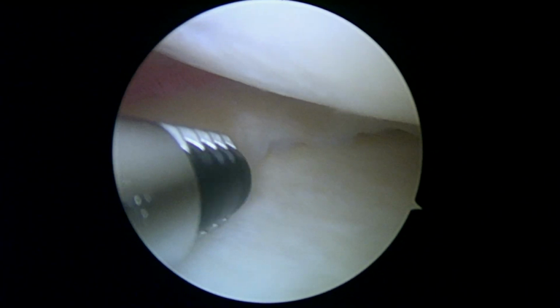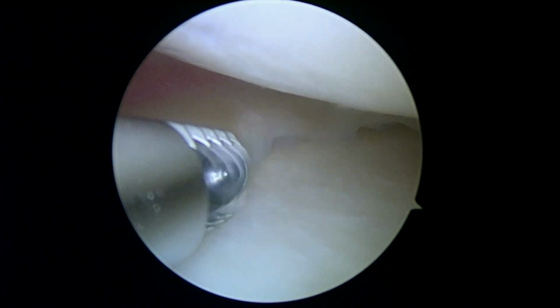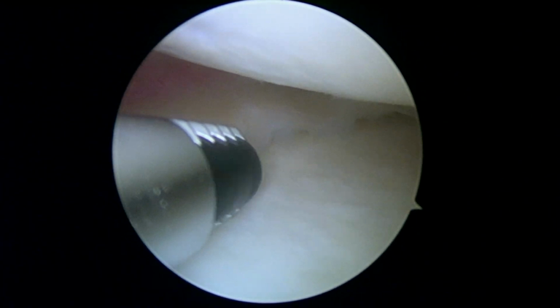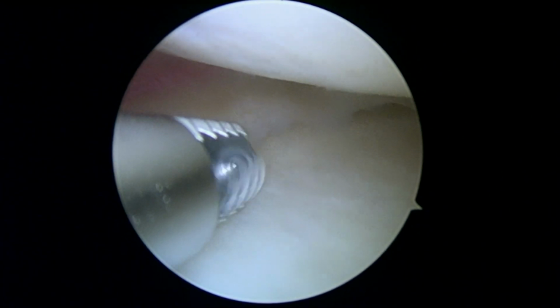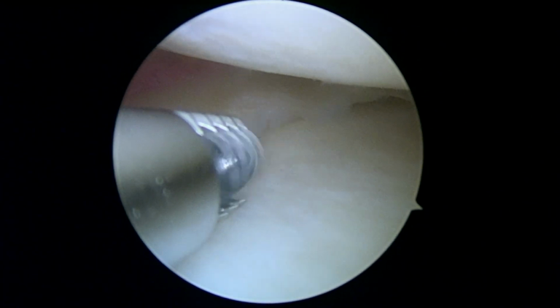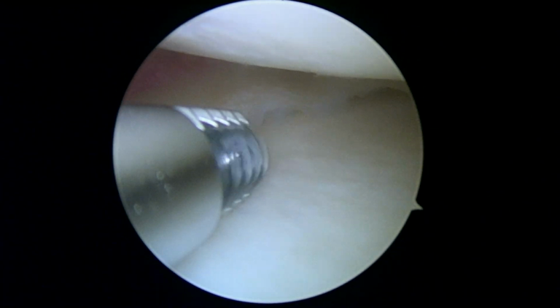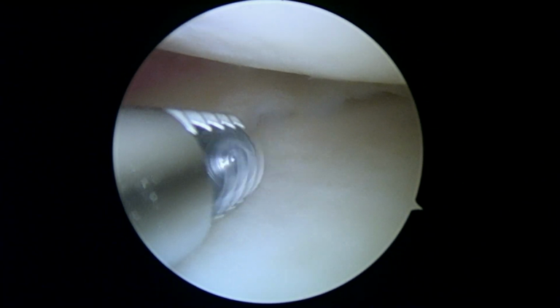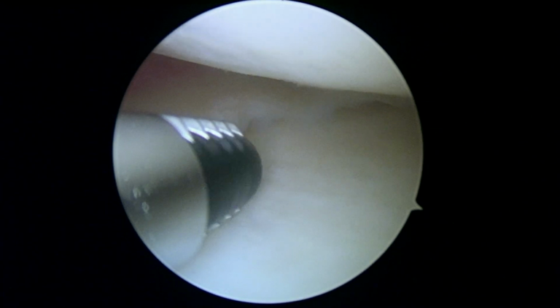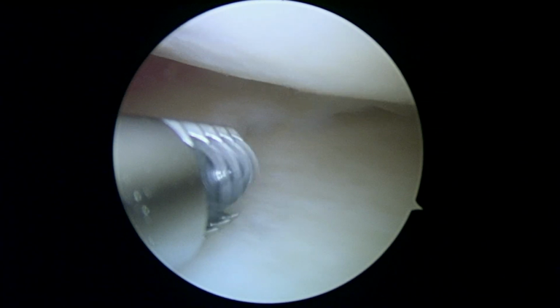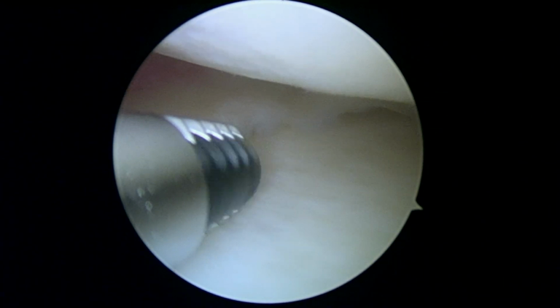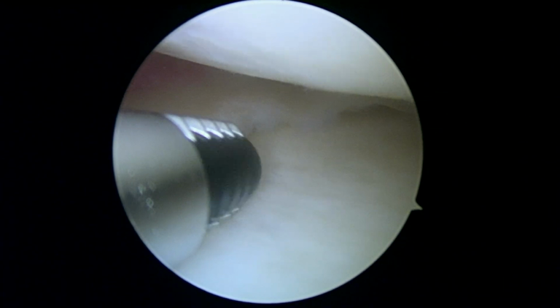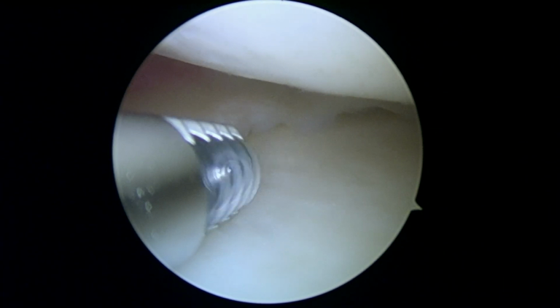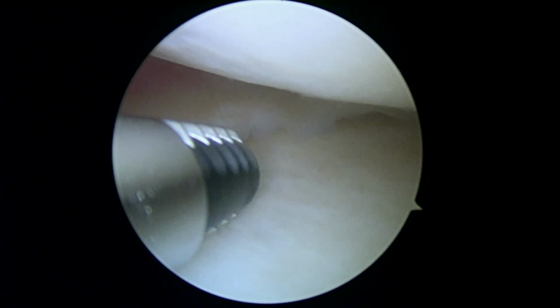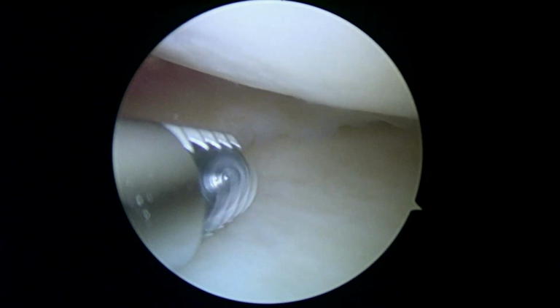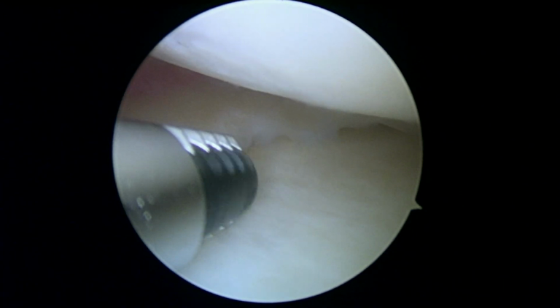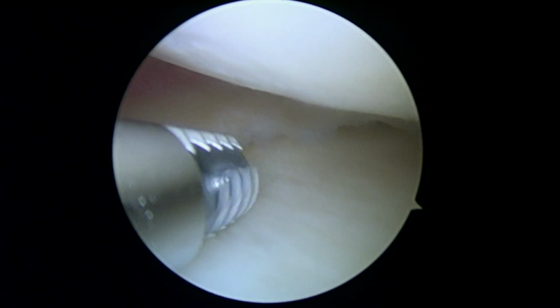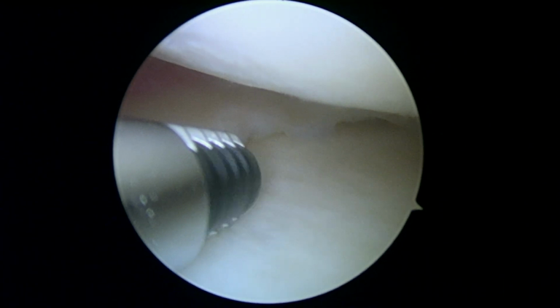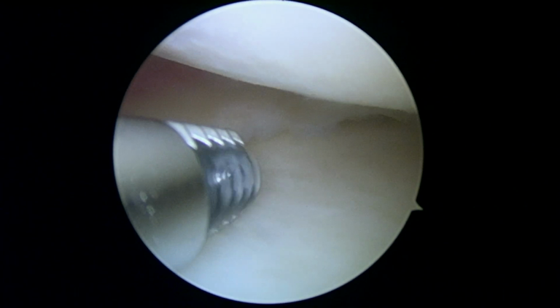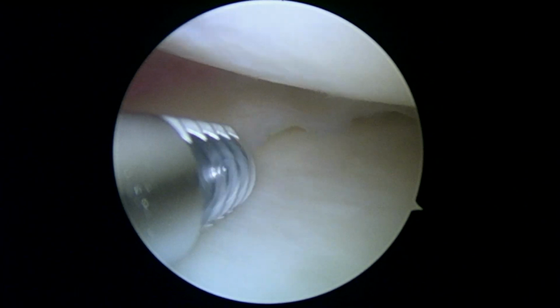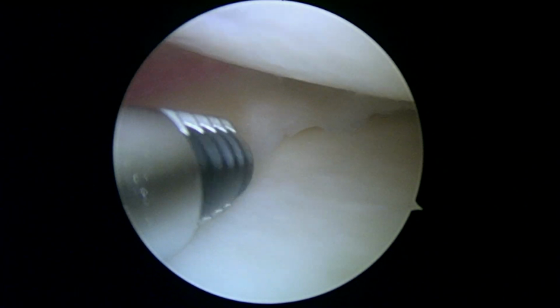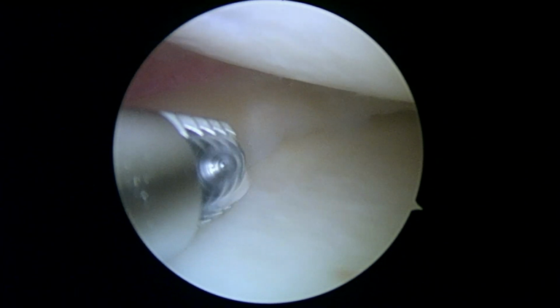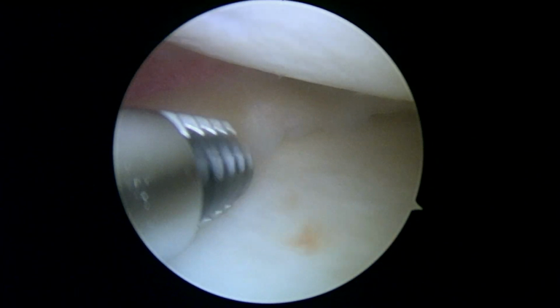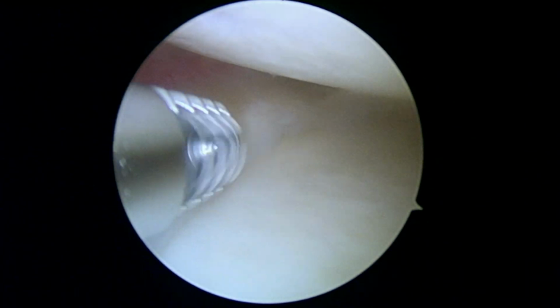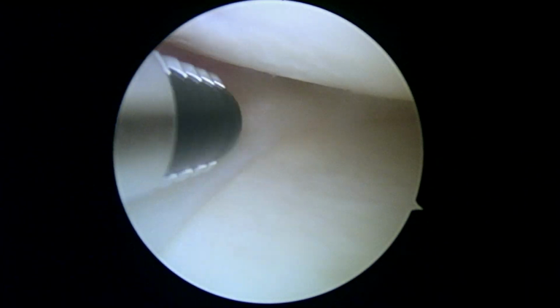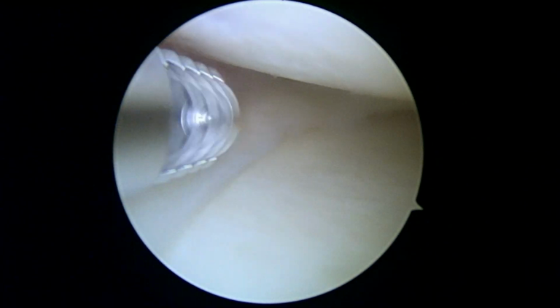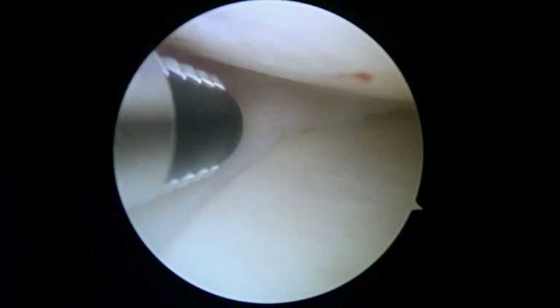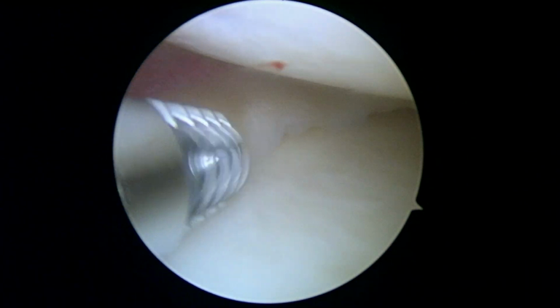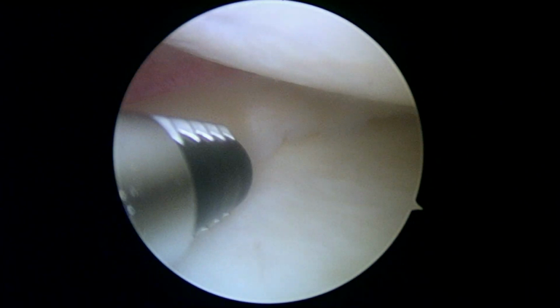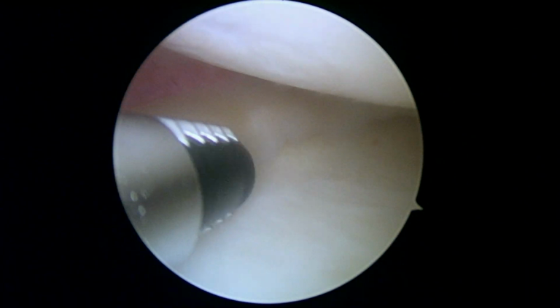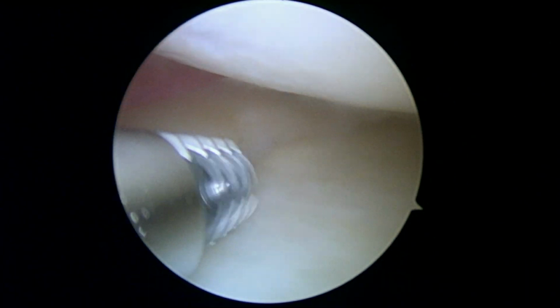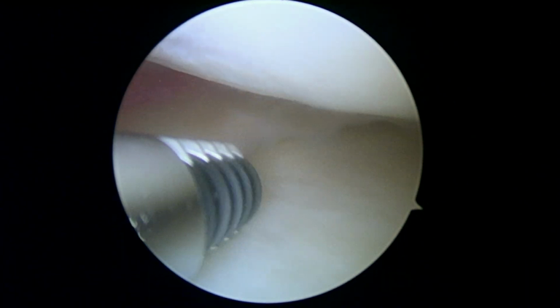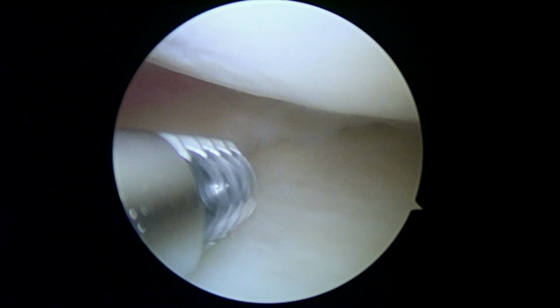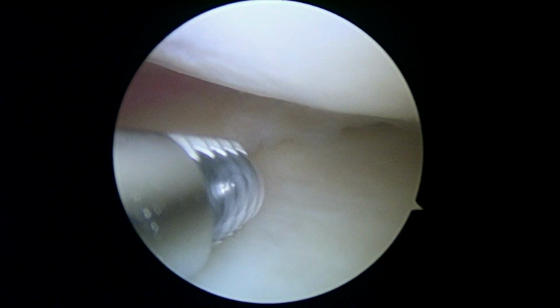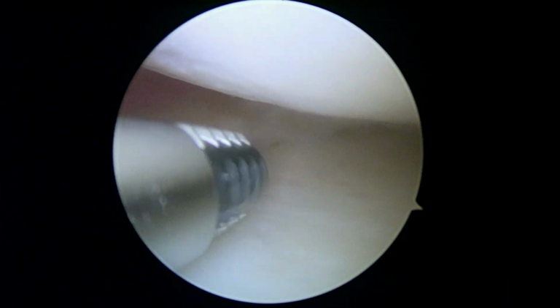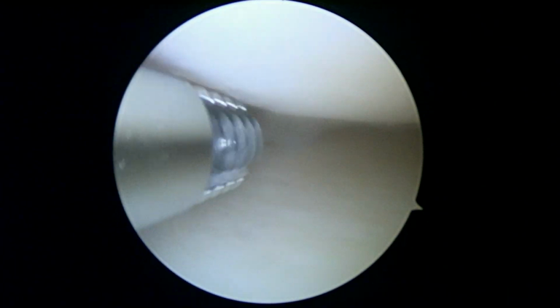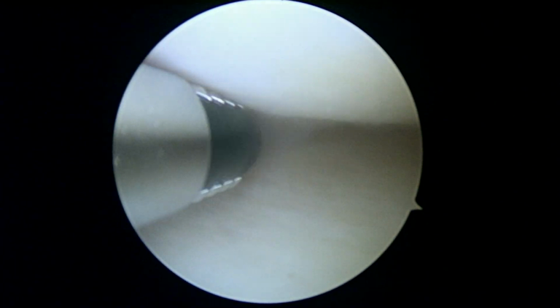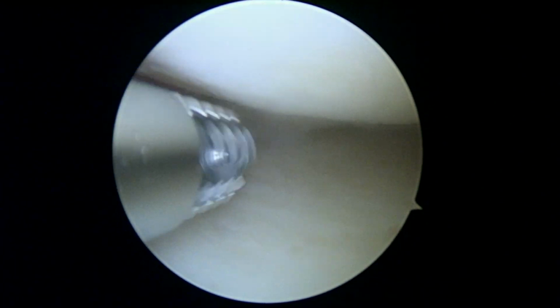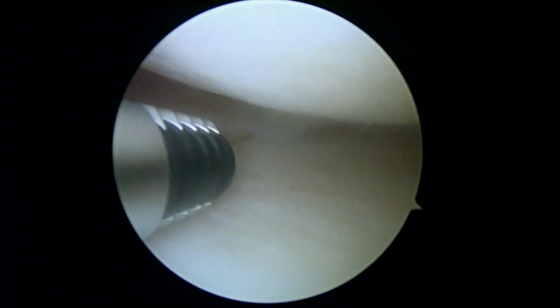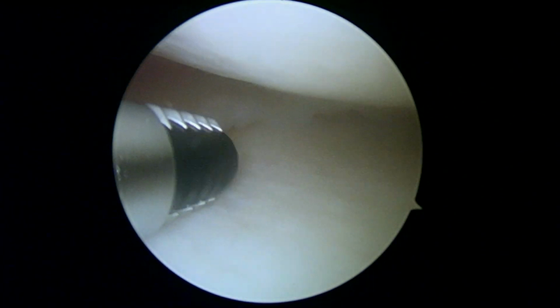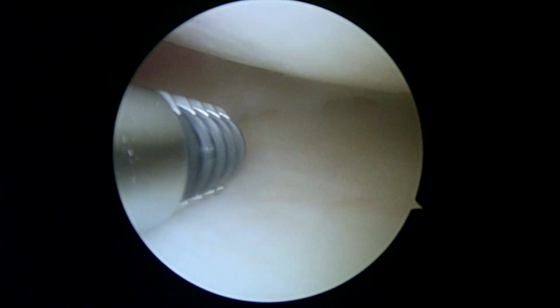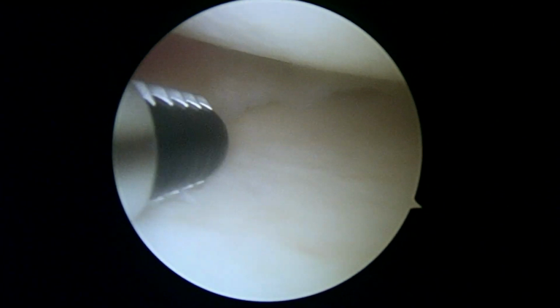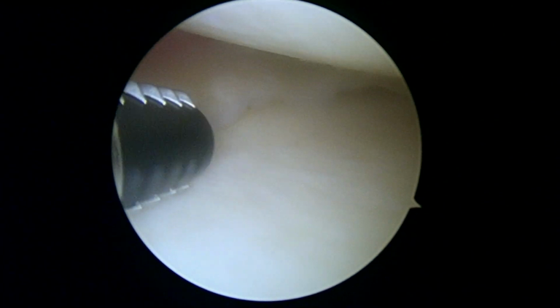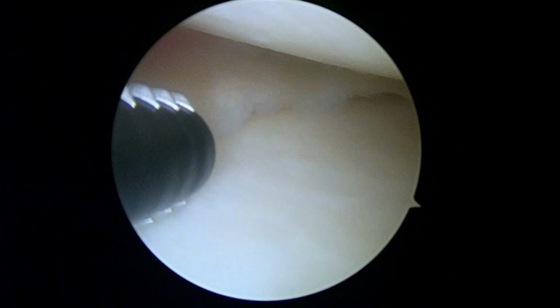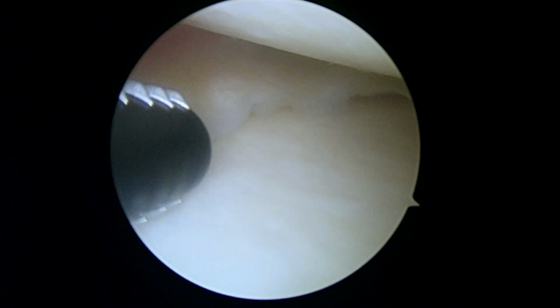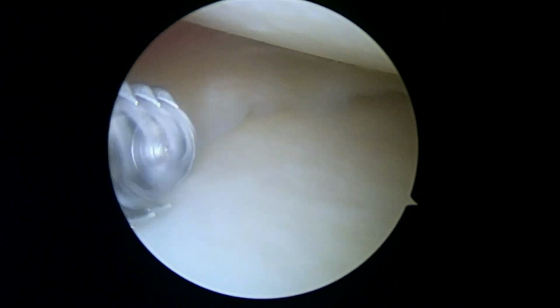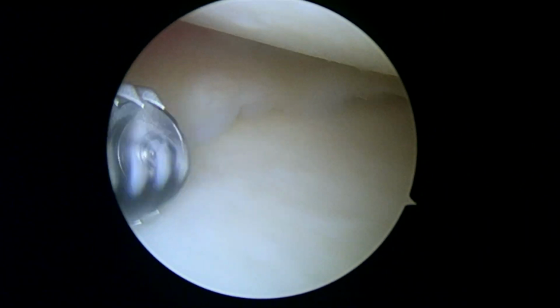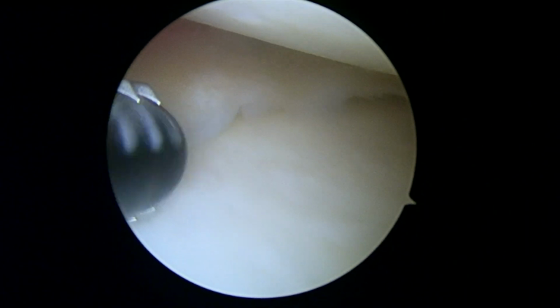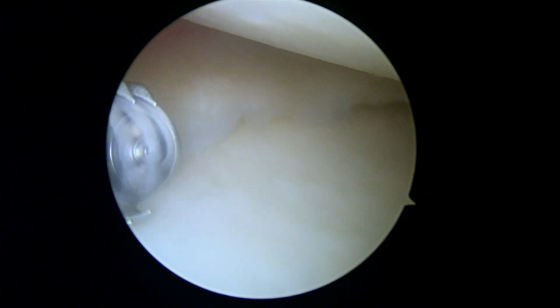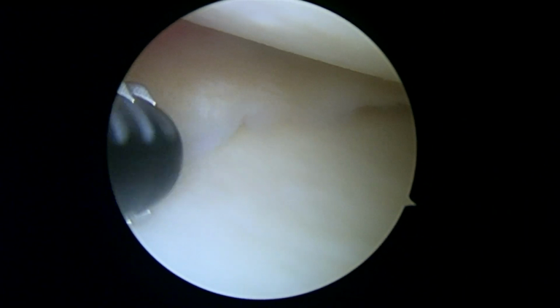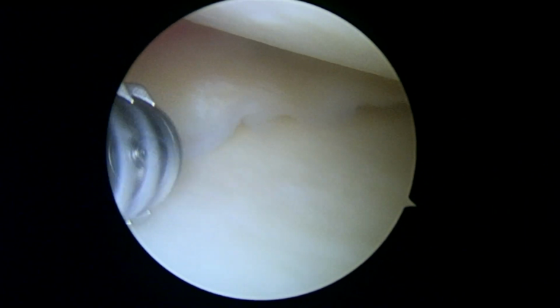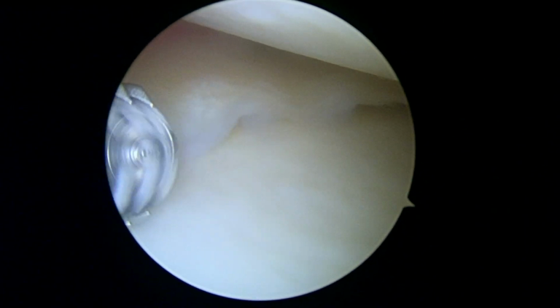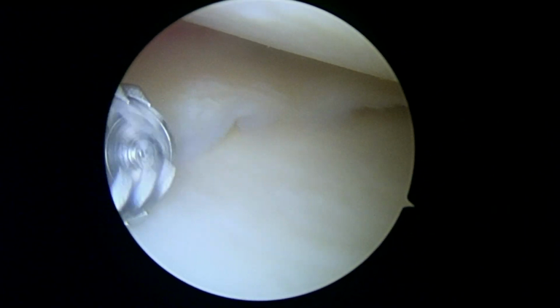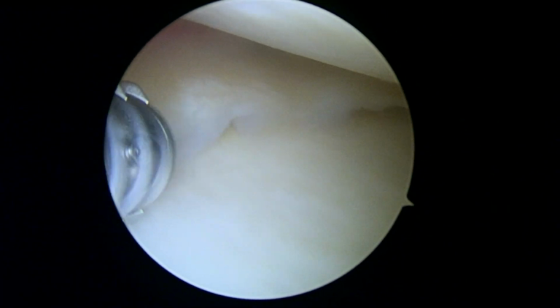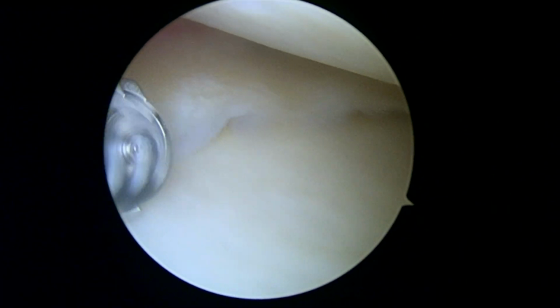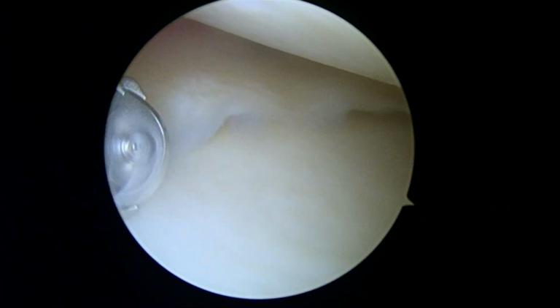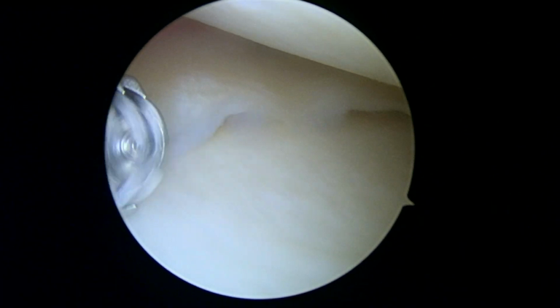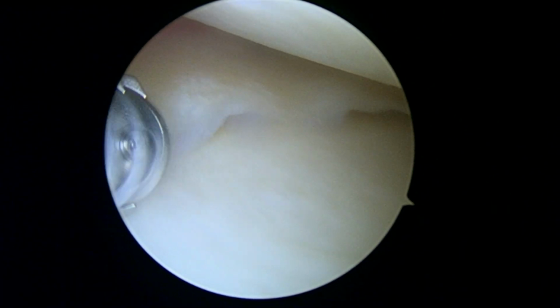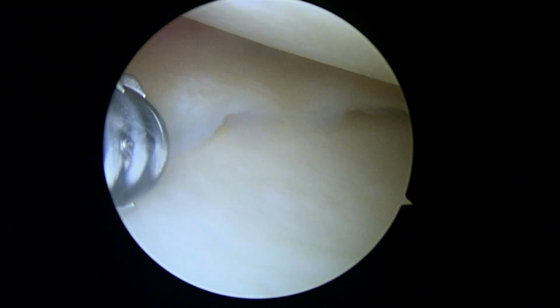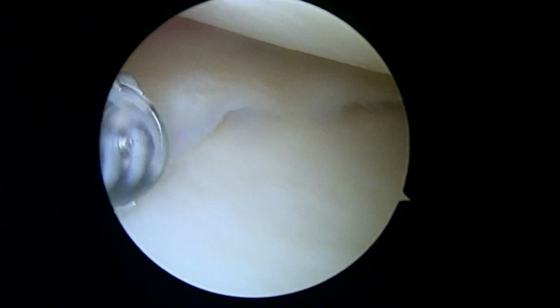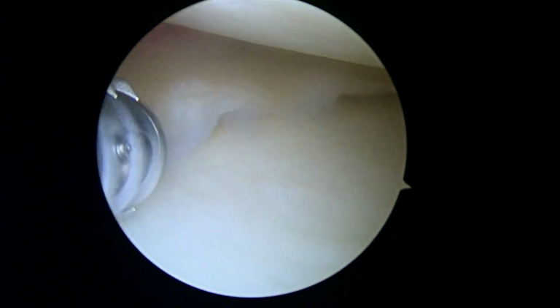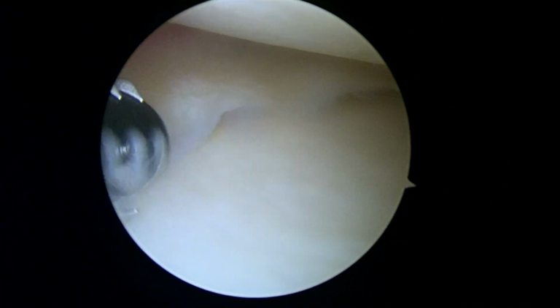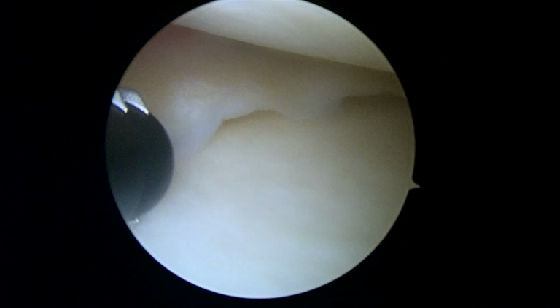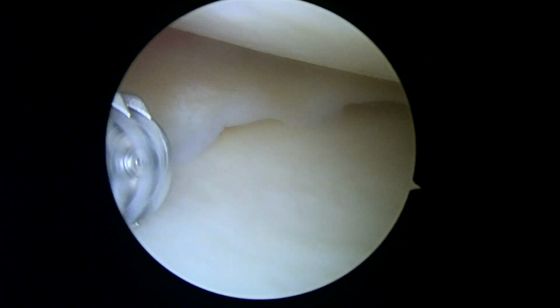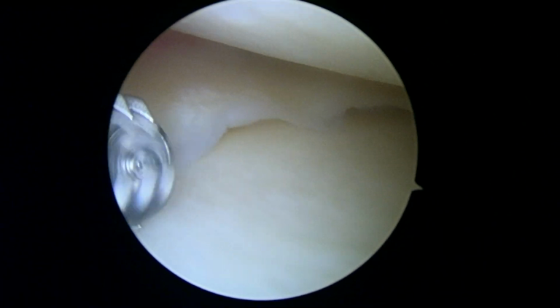It's Dr. Buford. We're just getting started on the left knee. We're looking in the medial compartment first. We know there's a meniscus tear here.